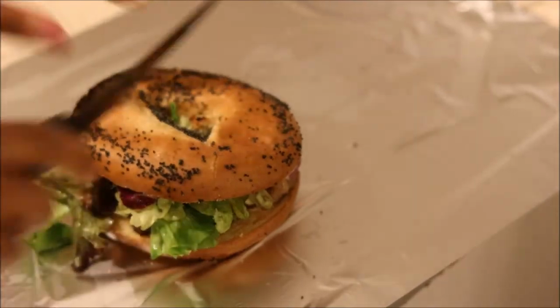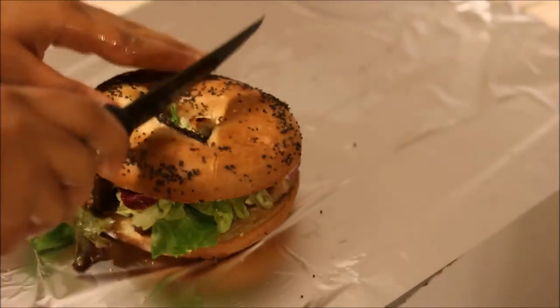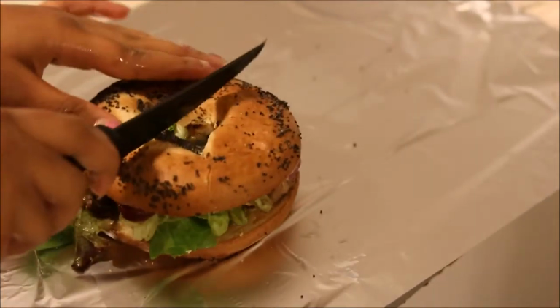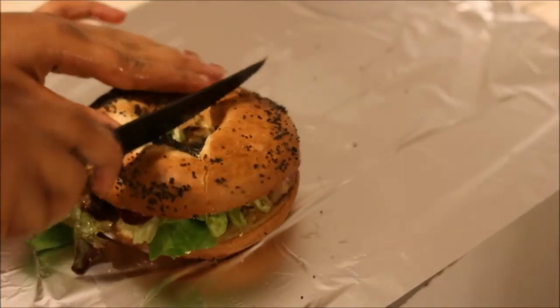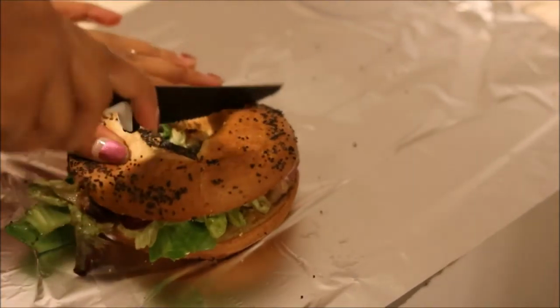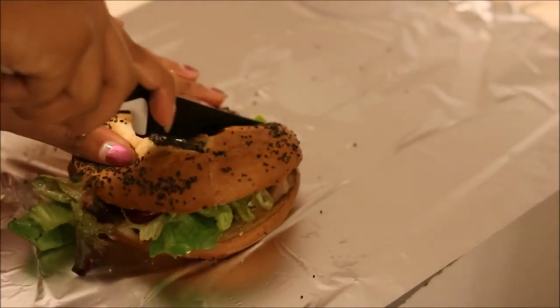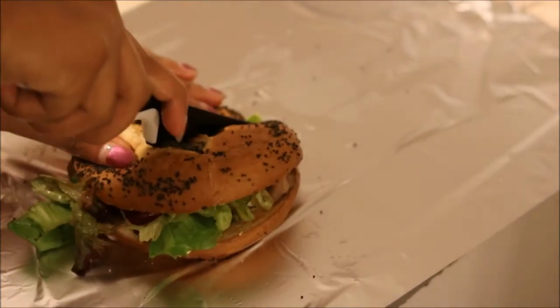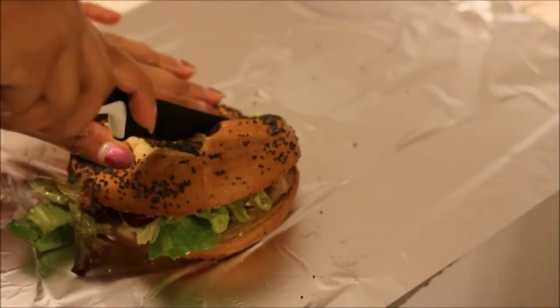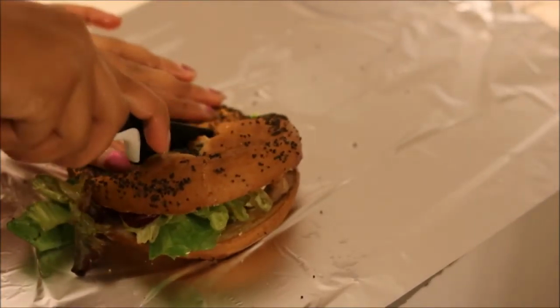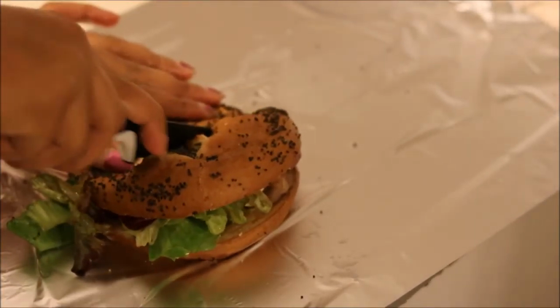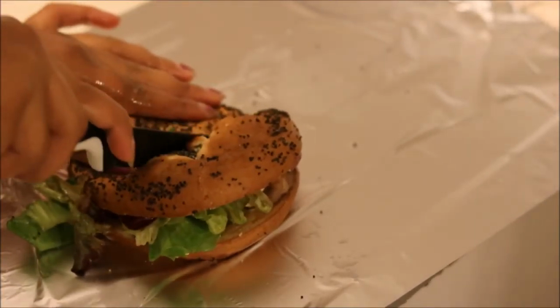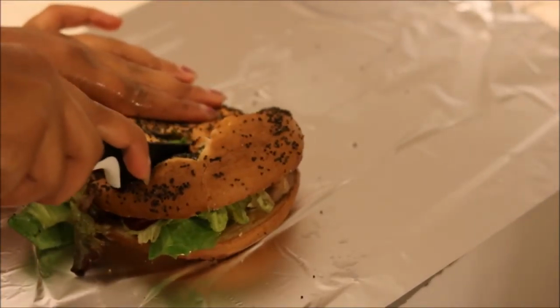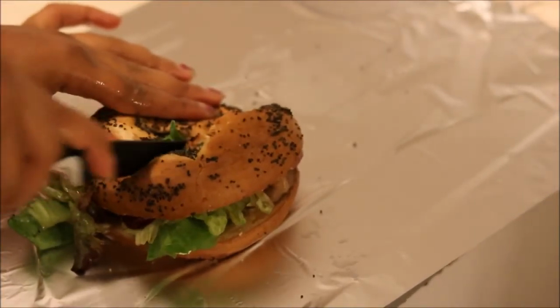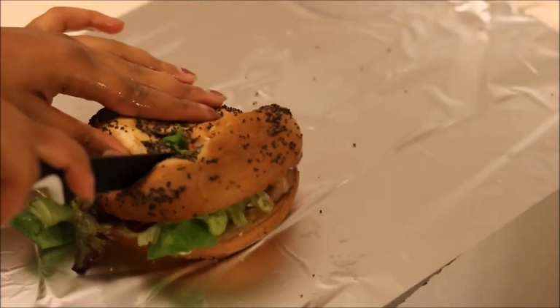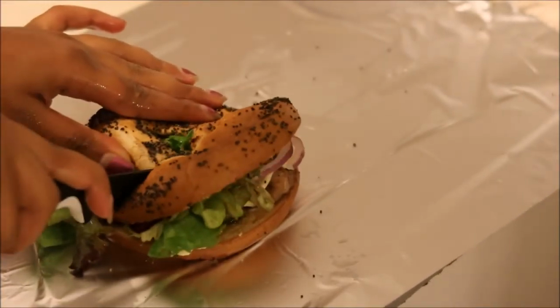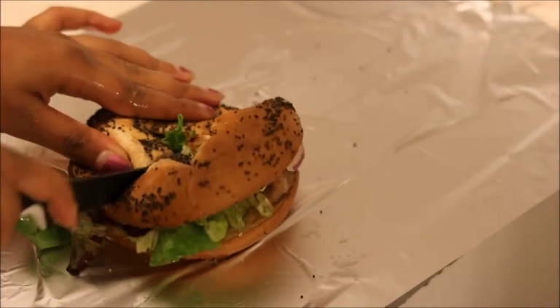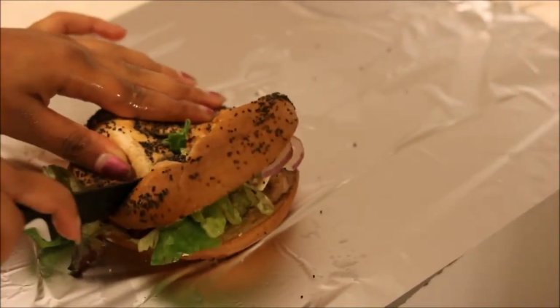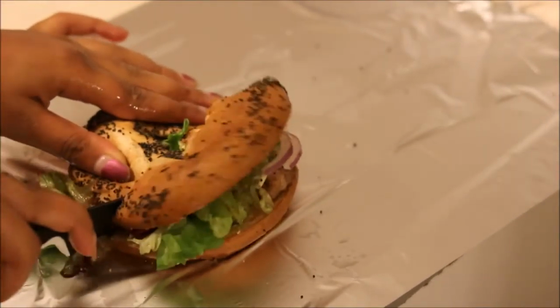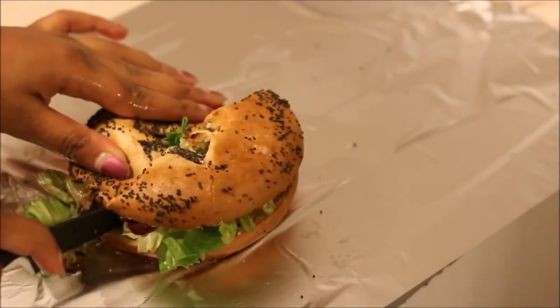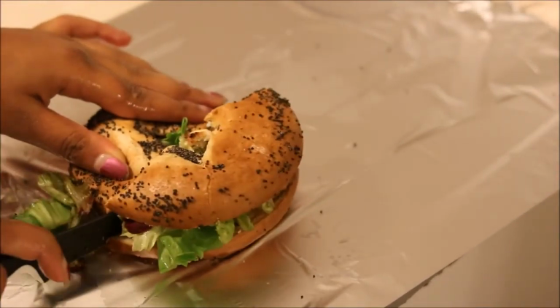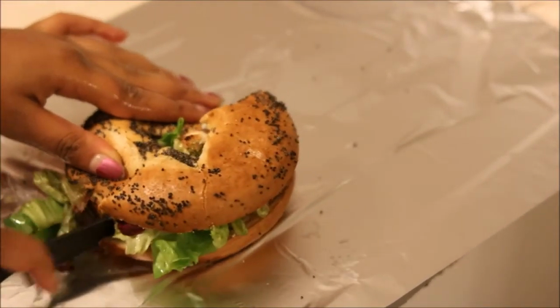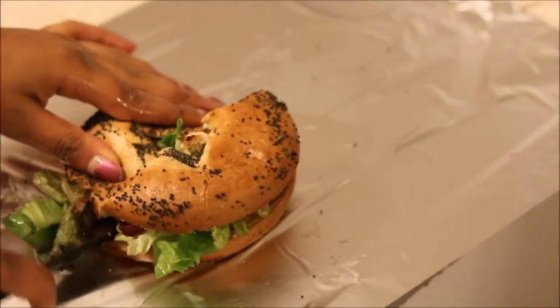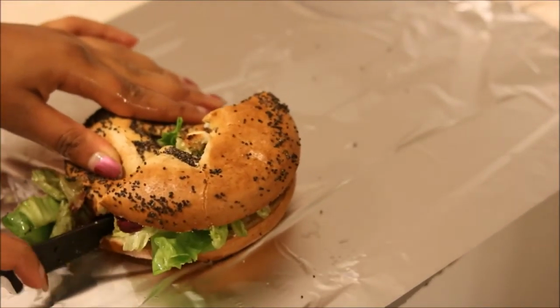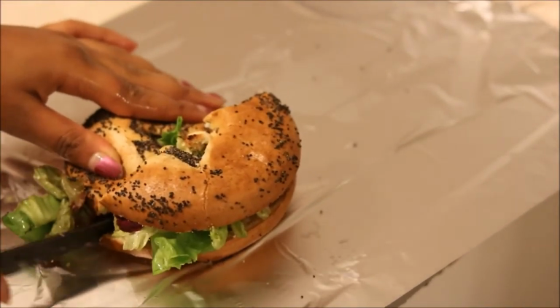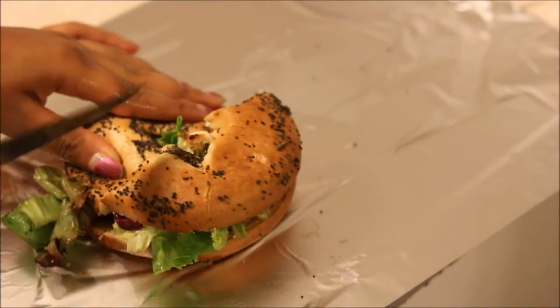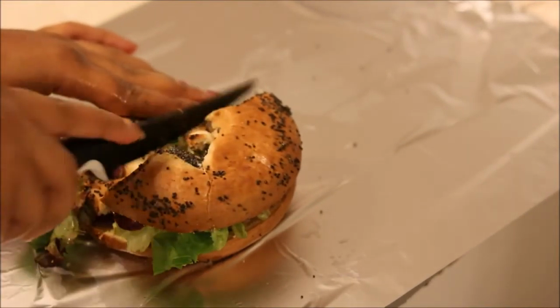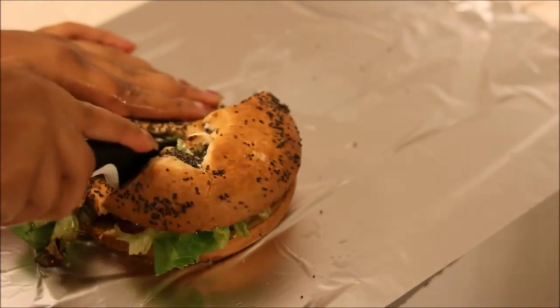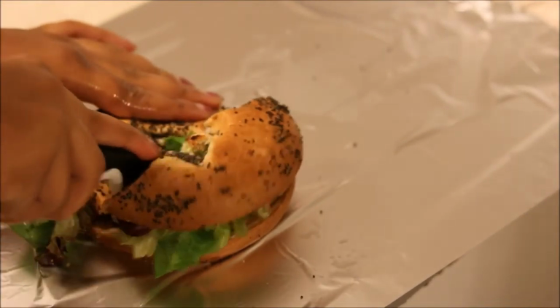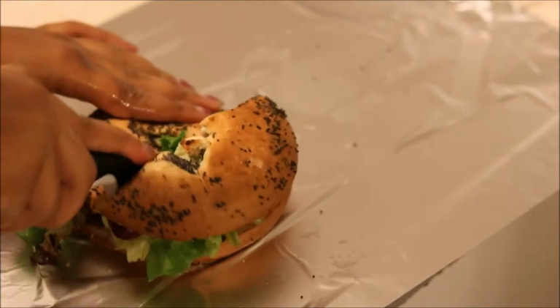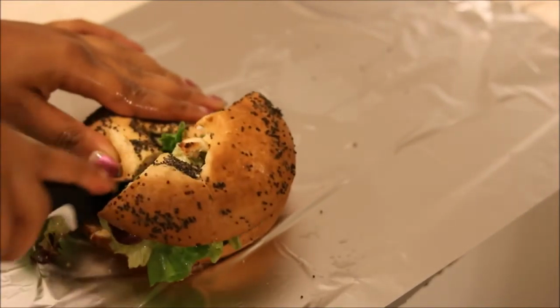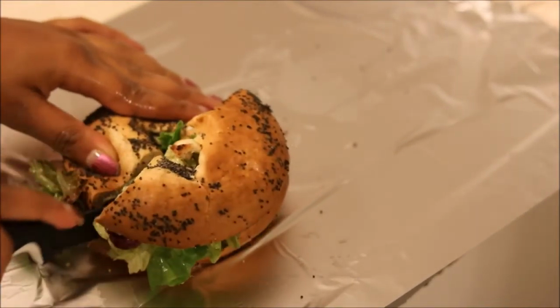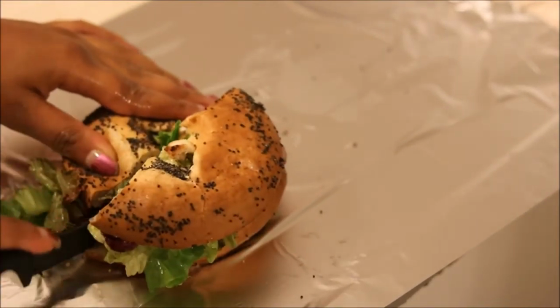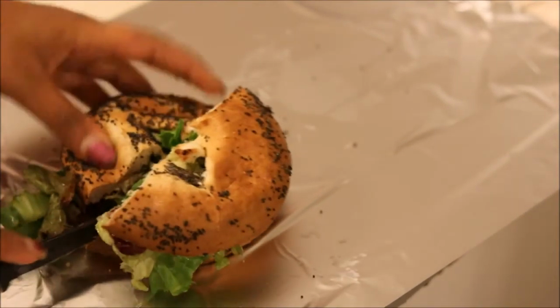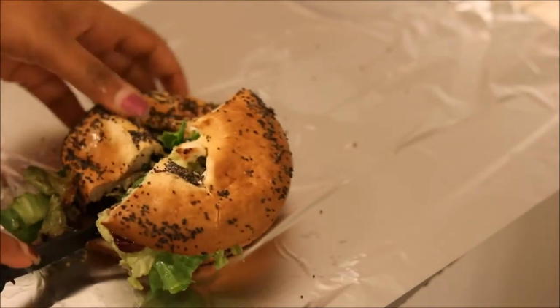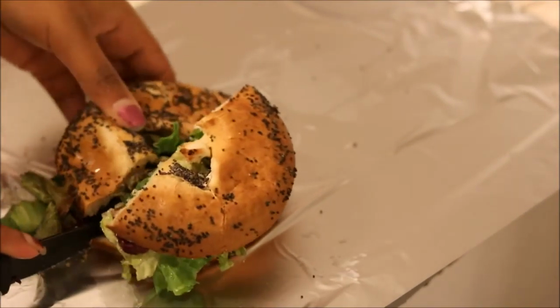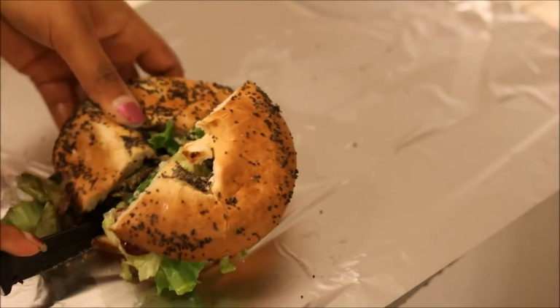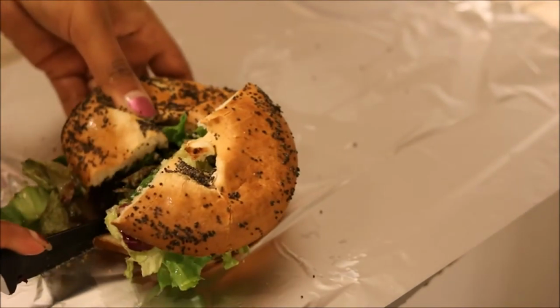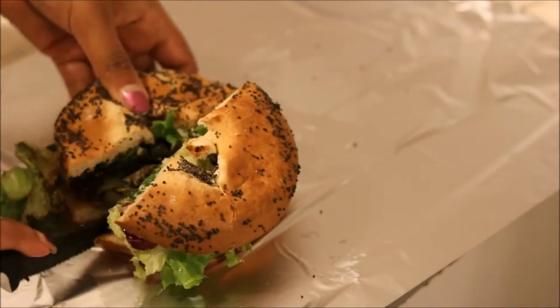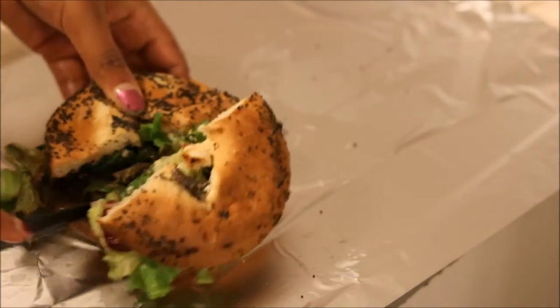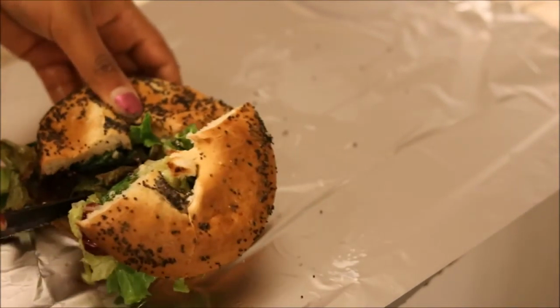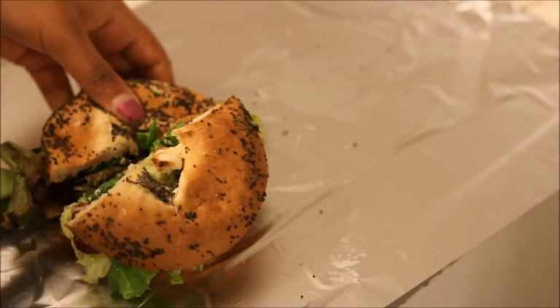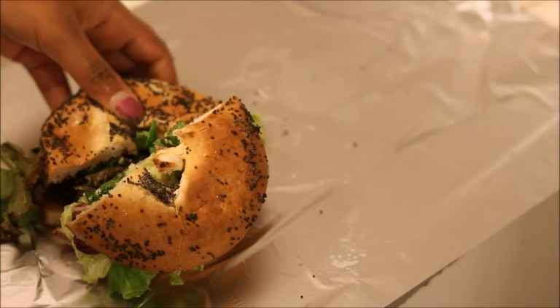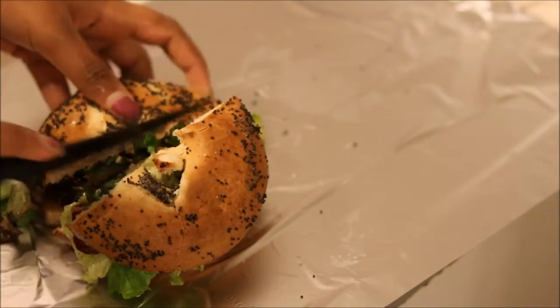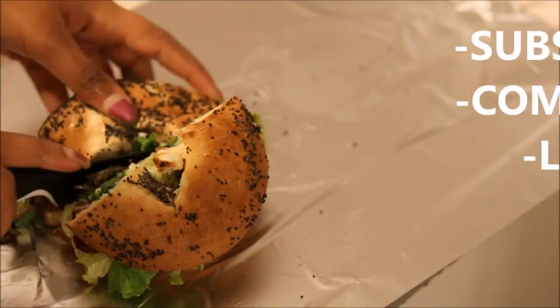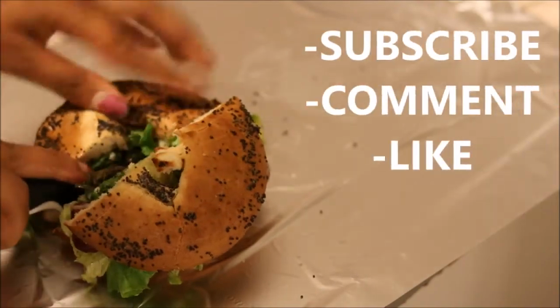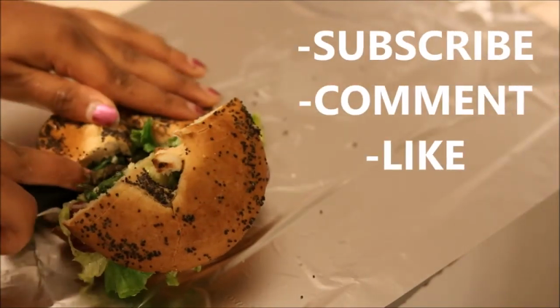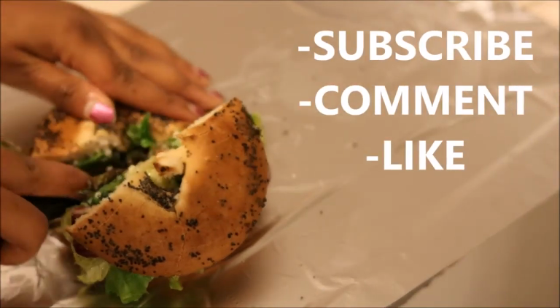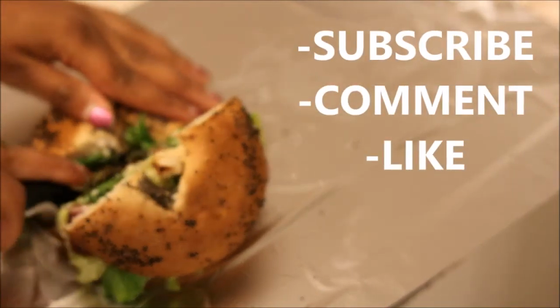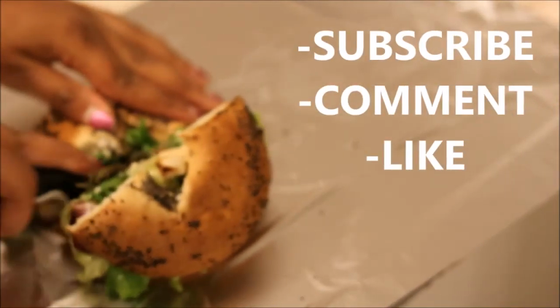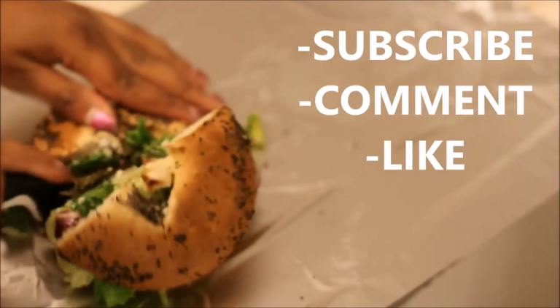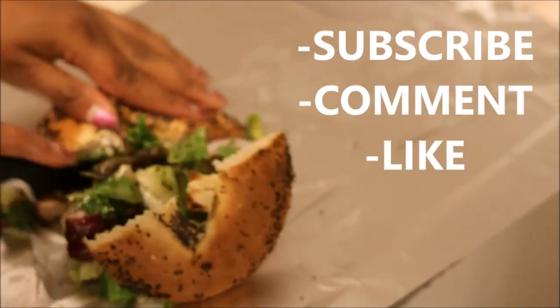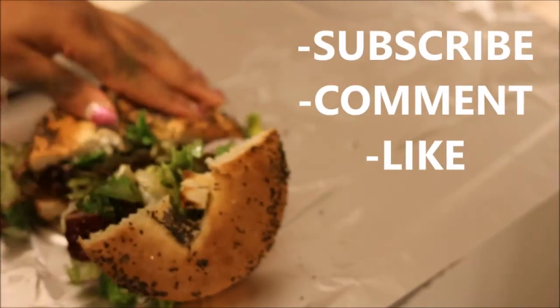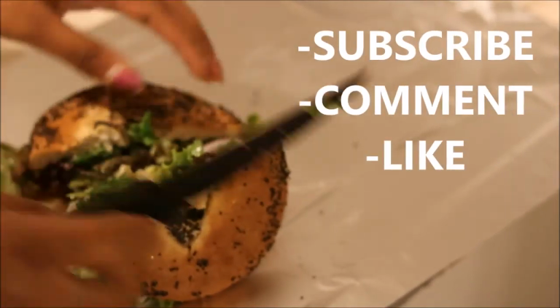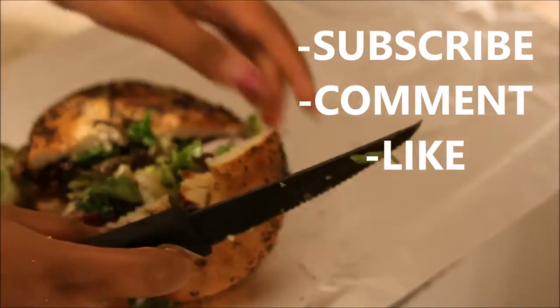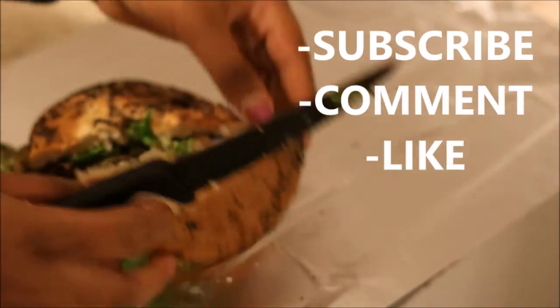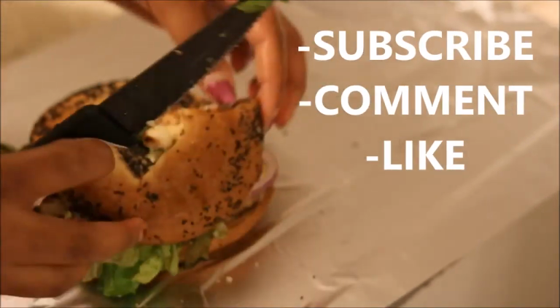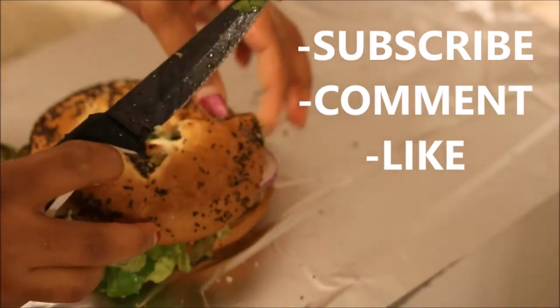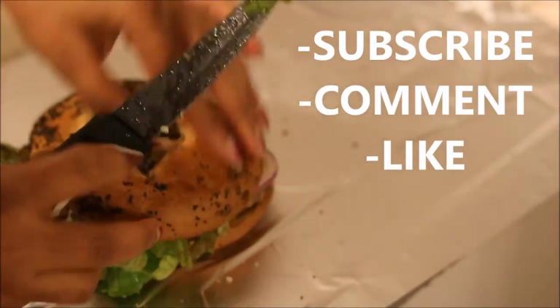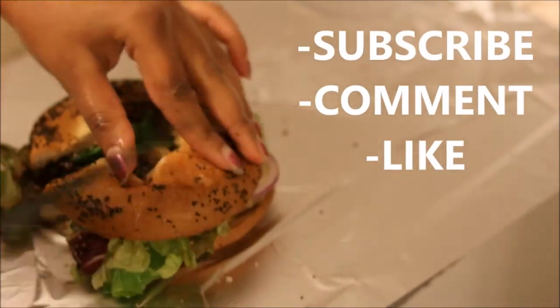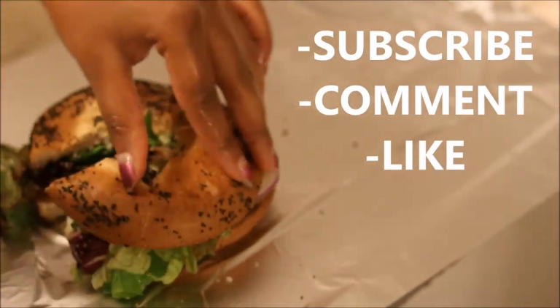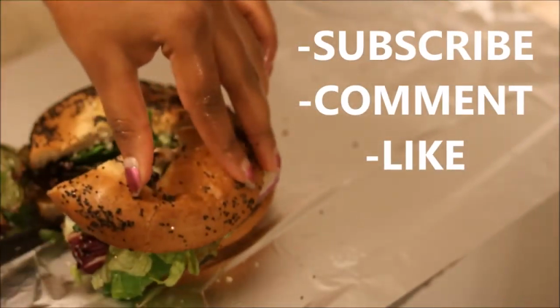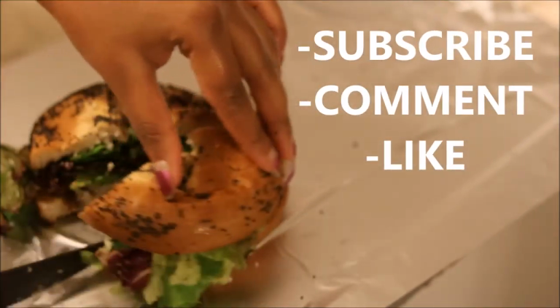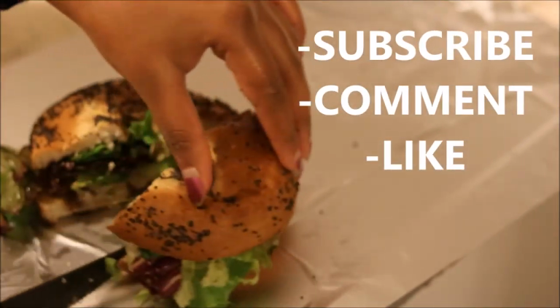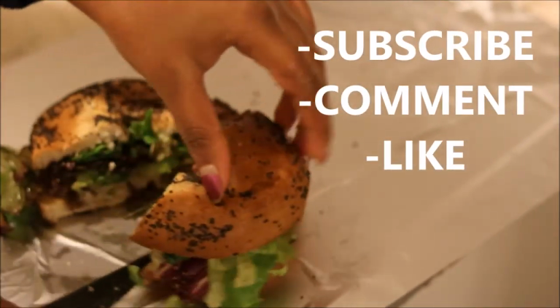Then you are done. Hope you guys enjoyed my bagel recipe. Please subscribe for more videos. Thanks guys for watching.